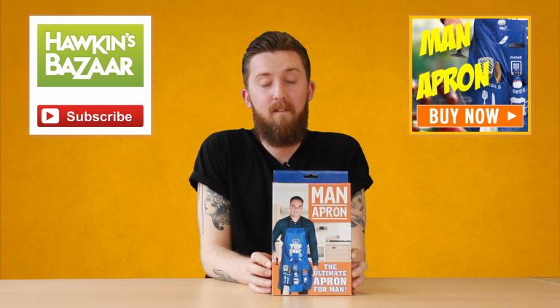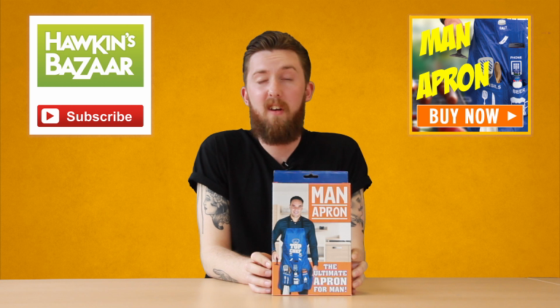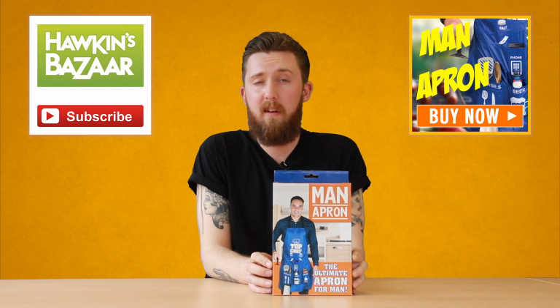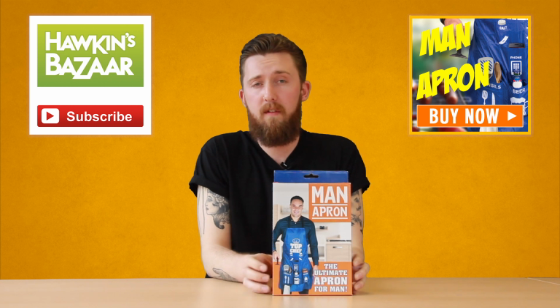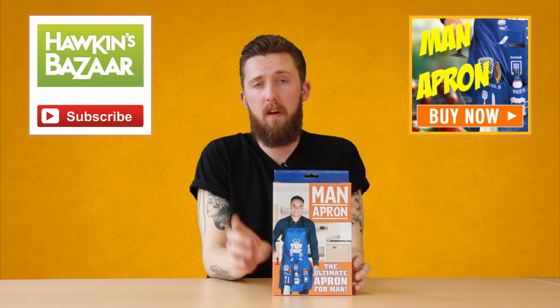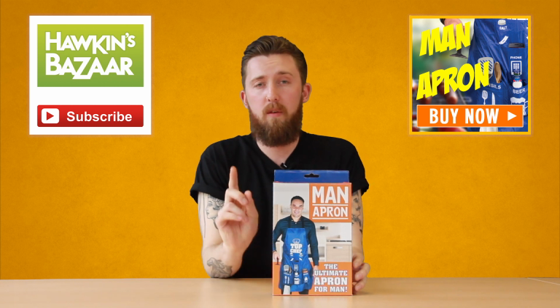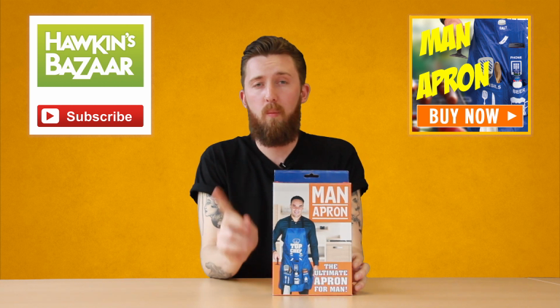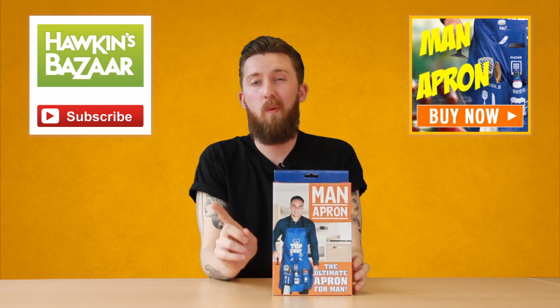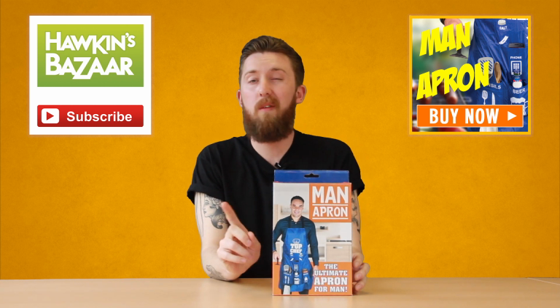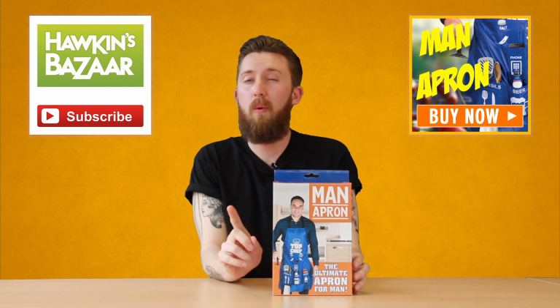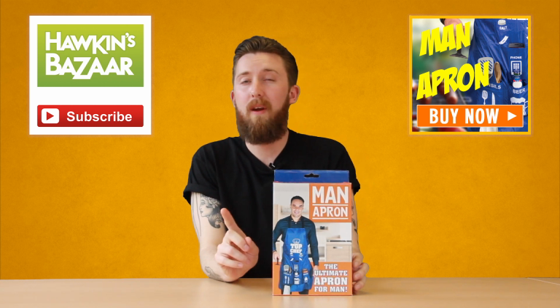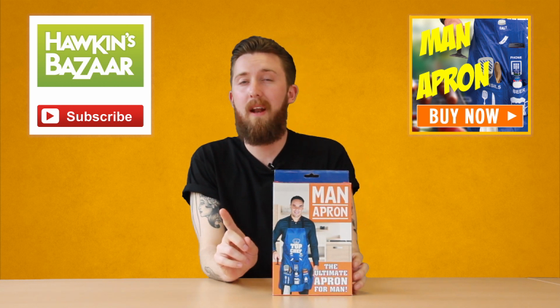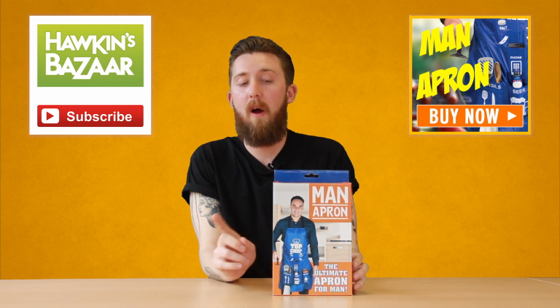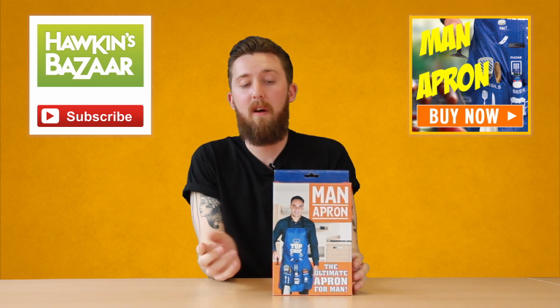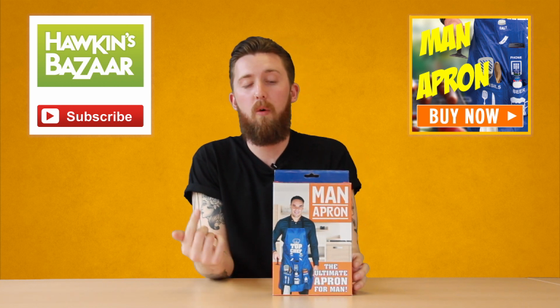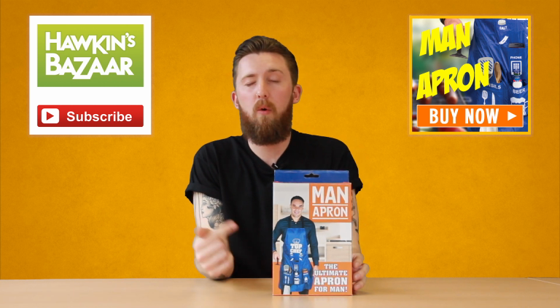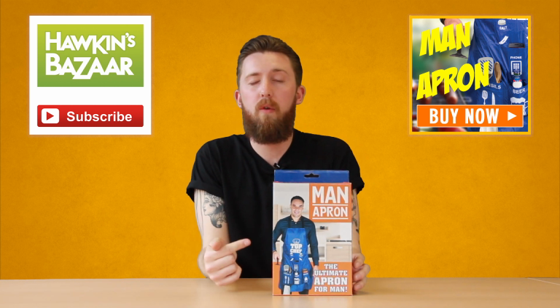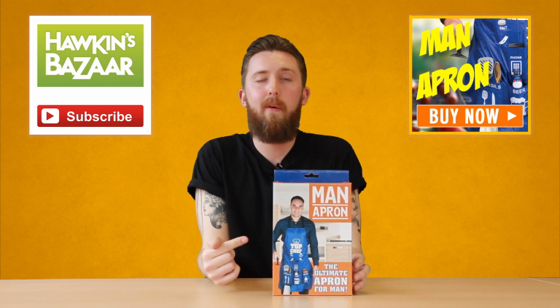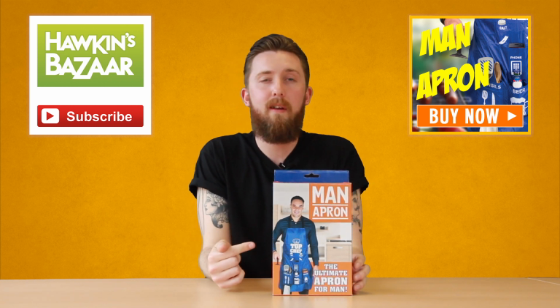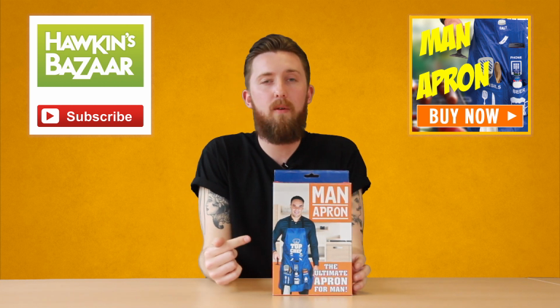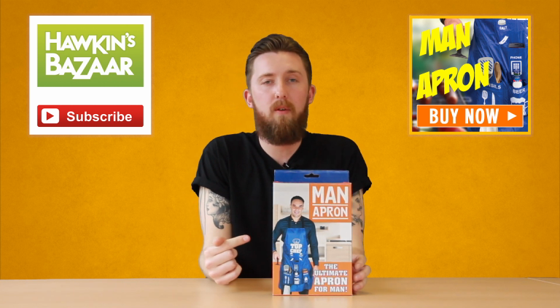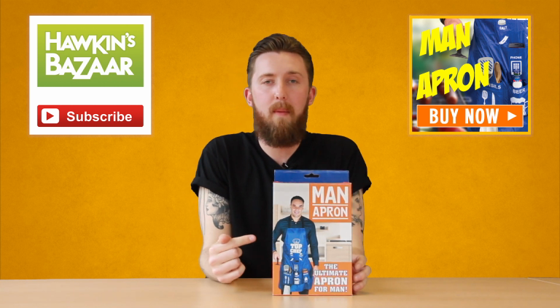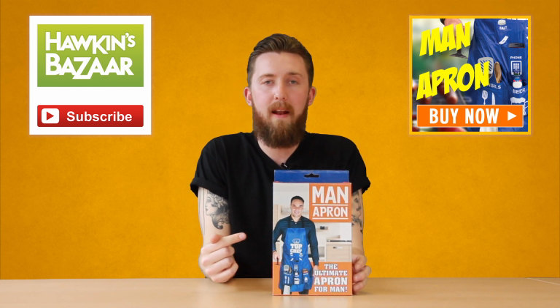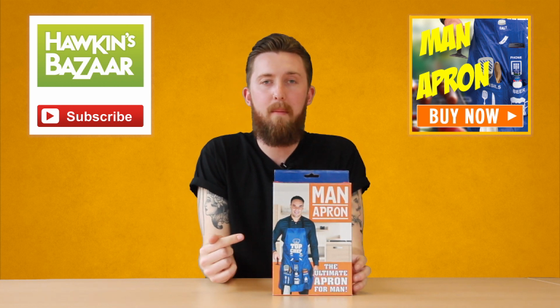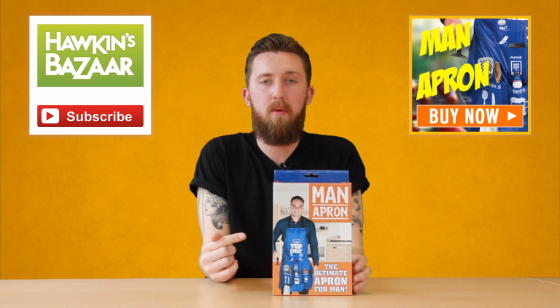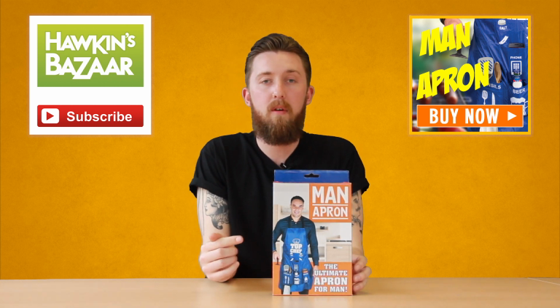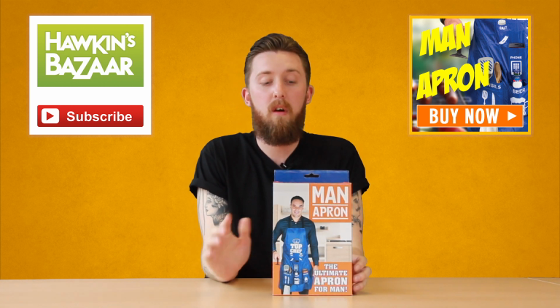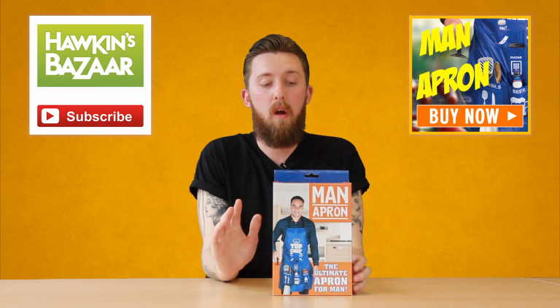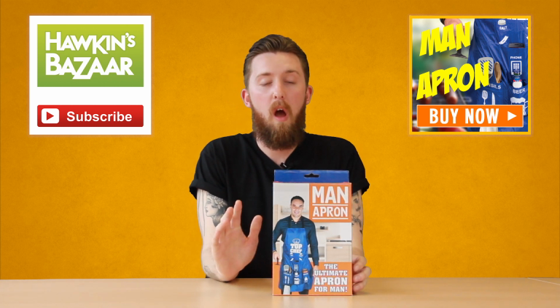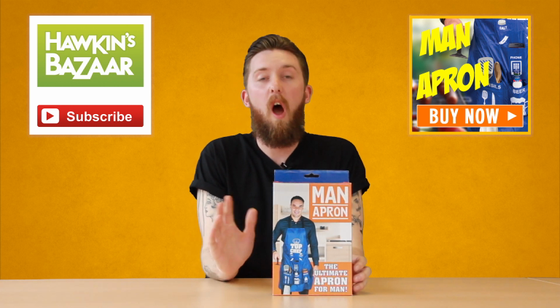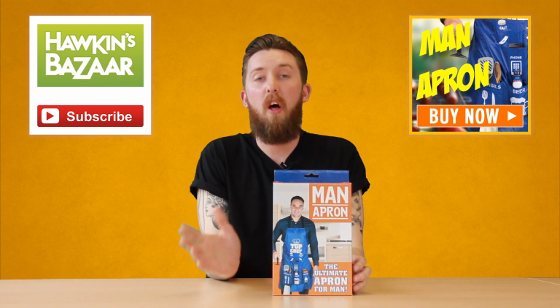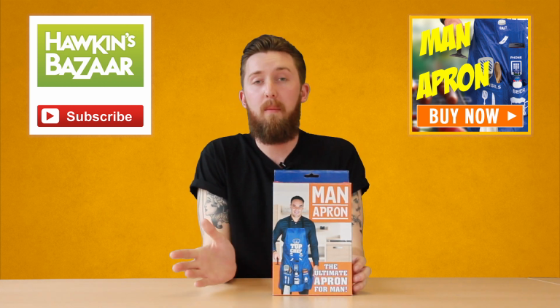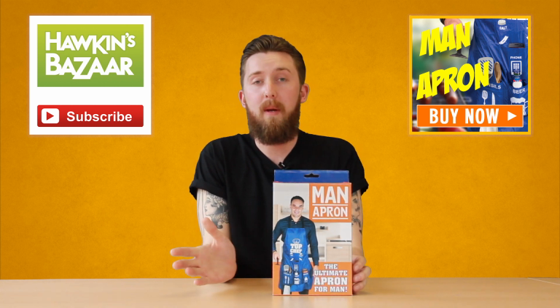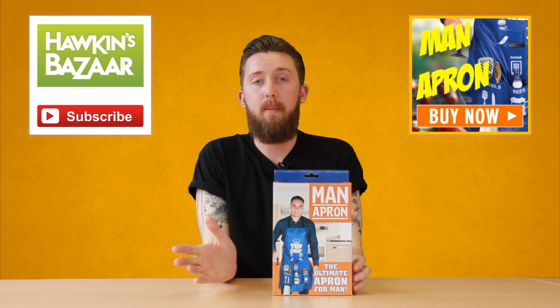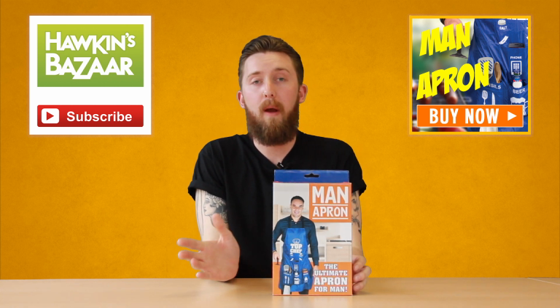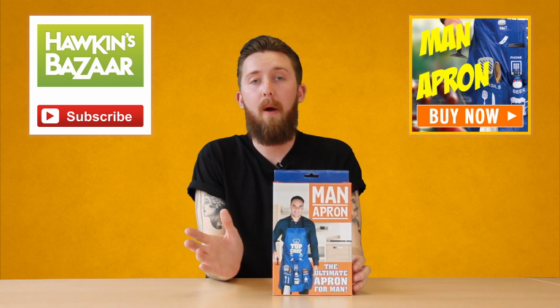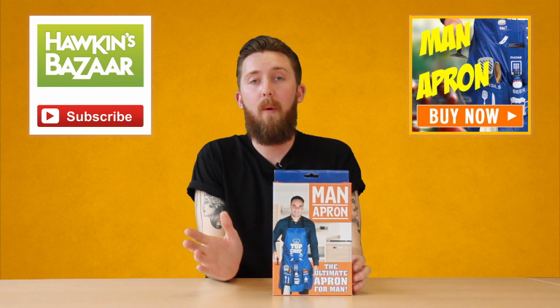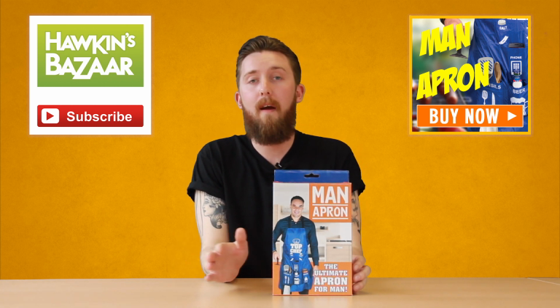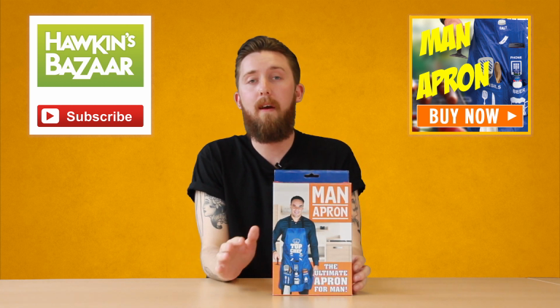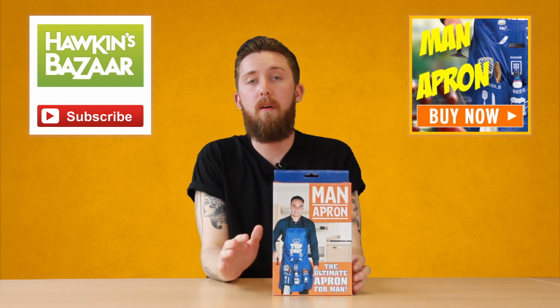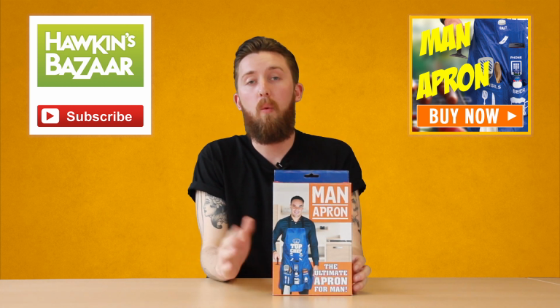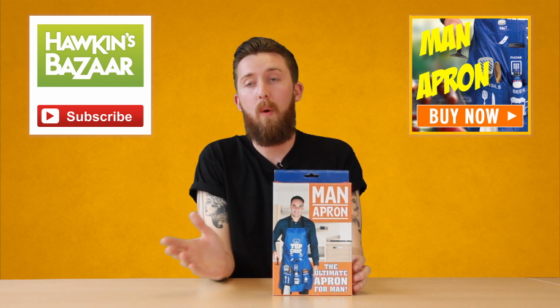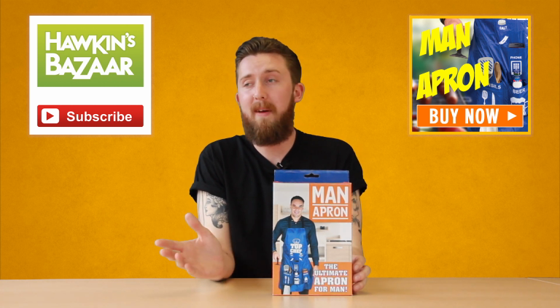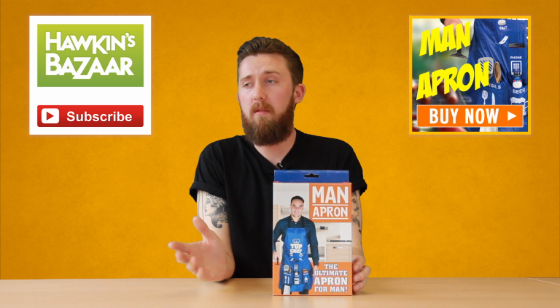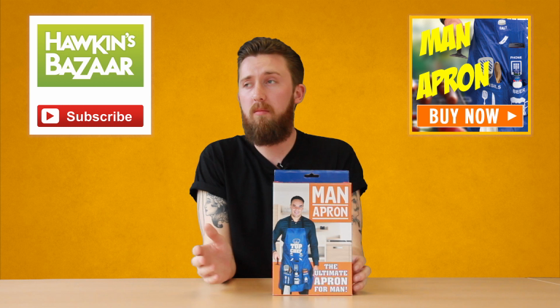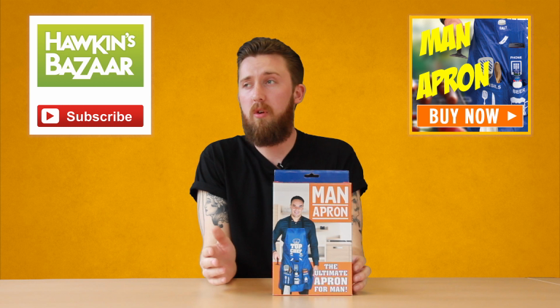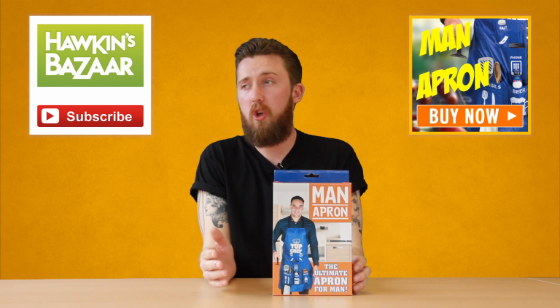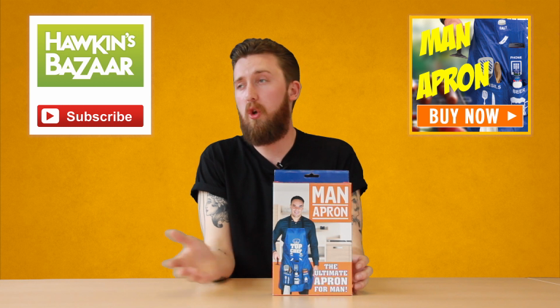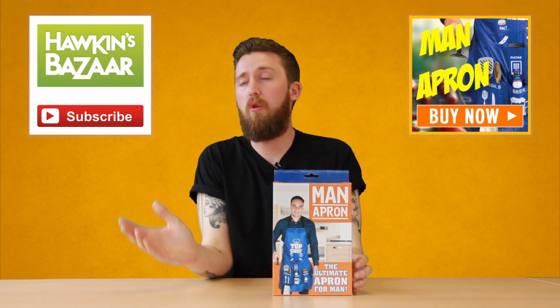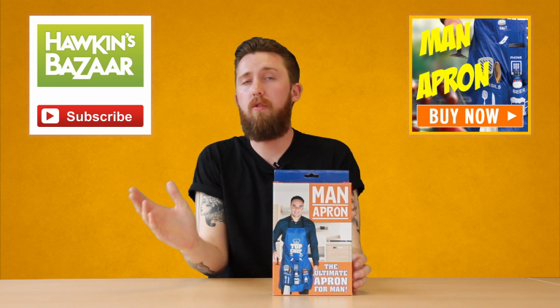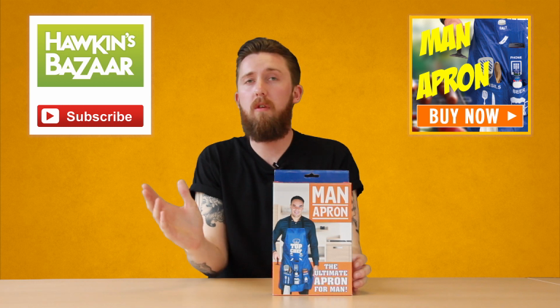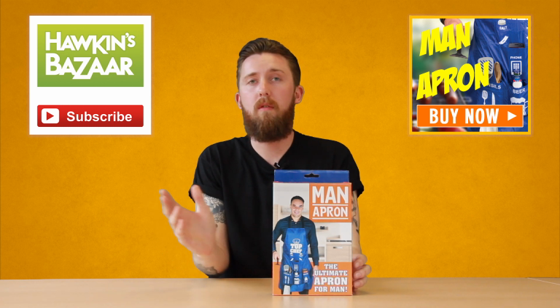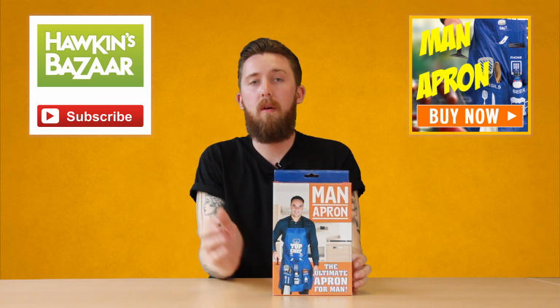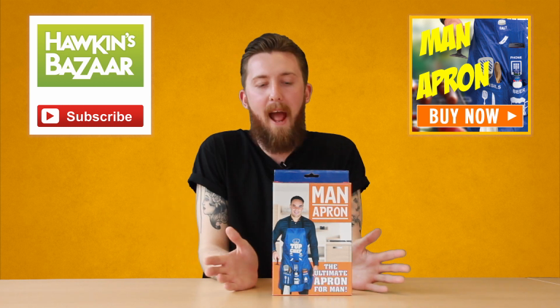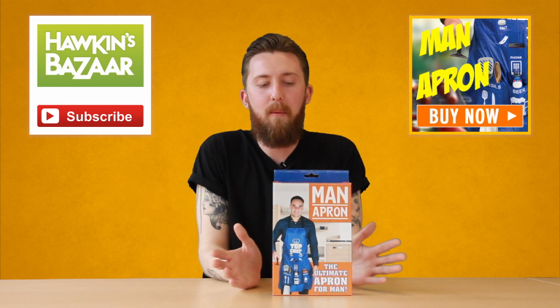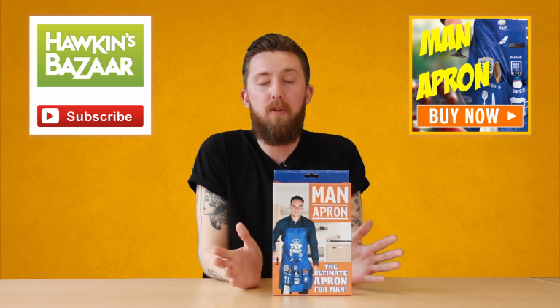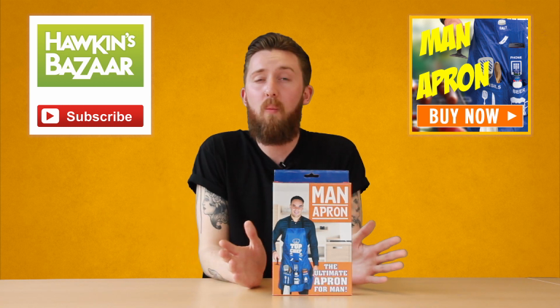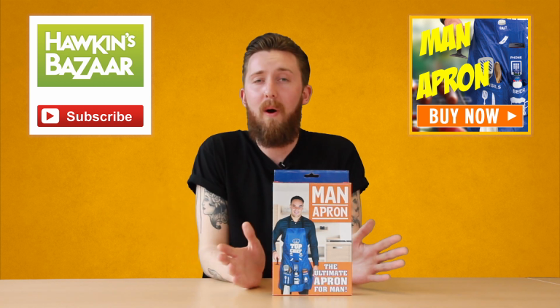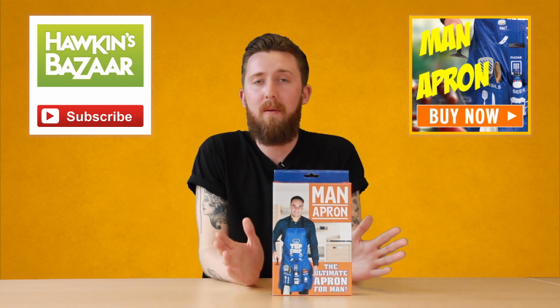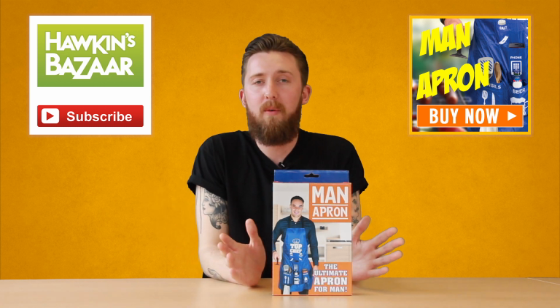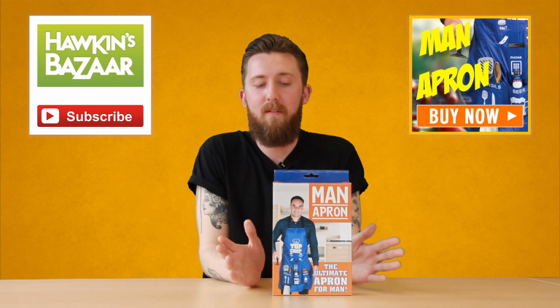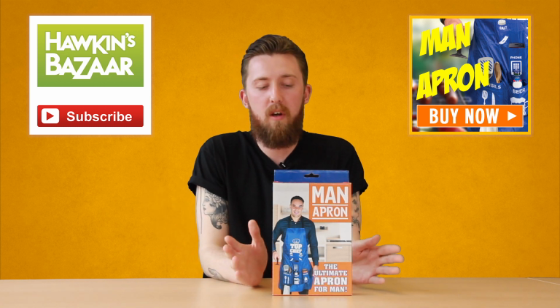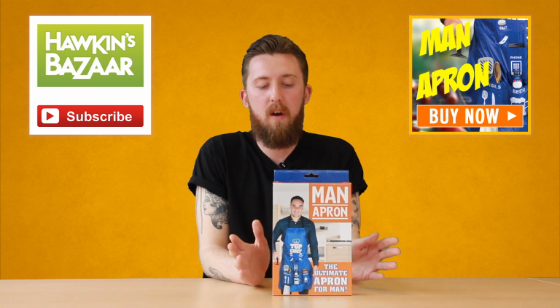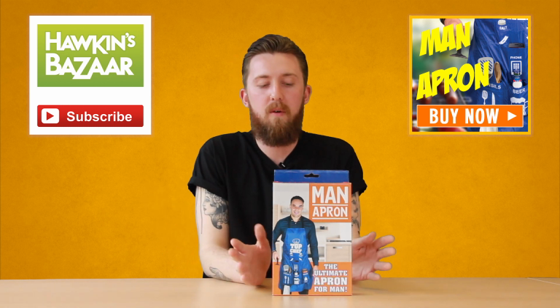First things first, worth pointing out: although it is called the man apron, other people can wear it — women, children, anyone's welcome to have a go.